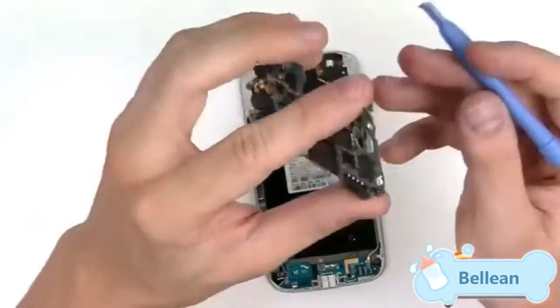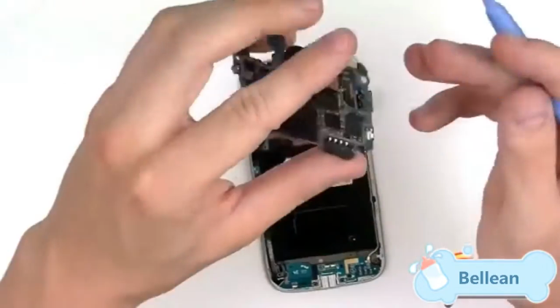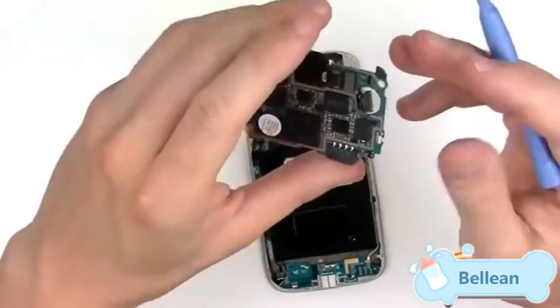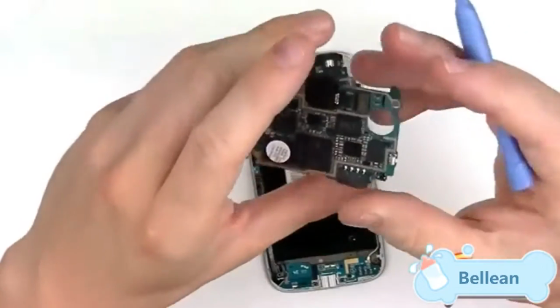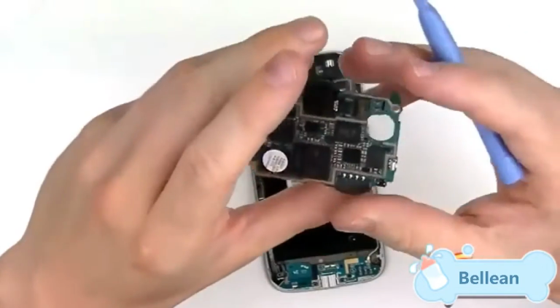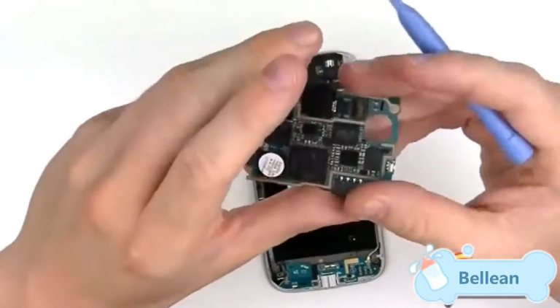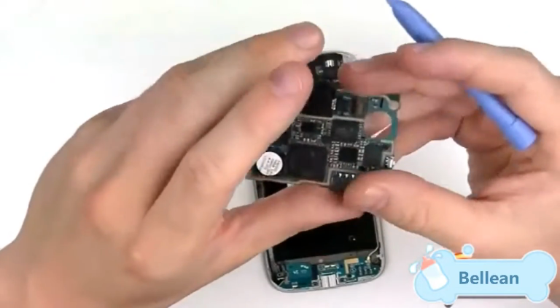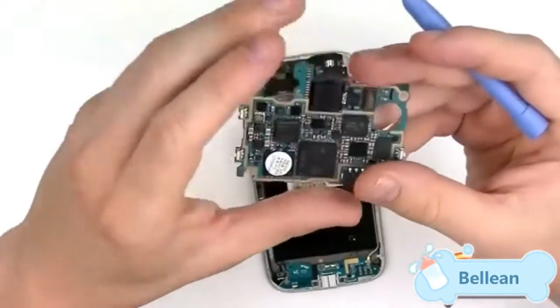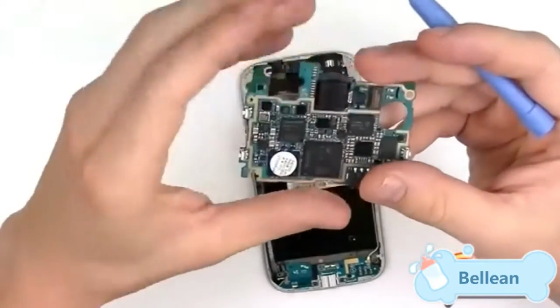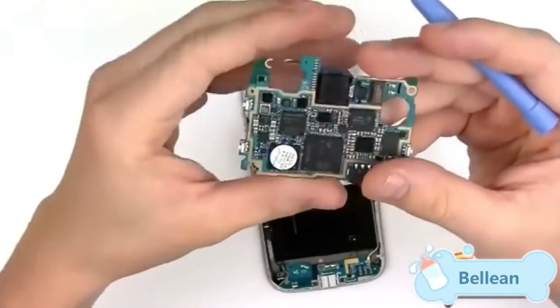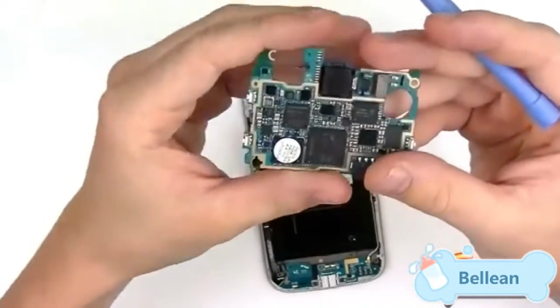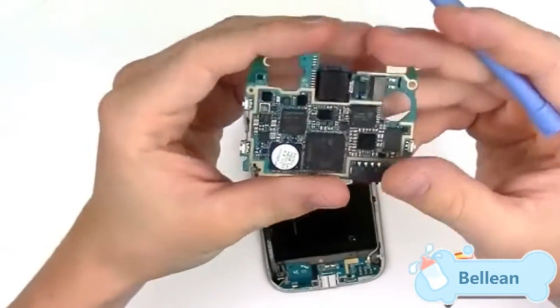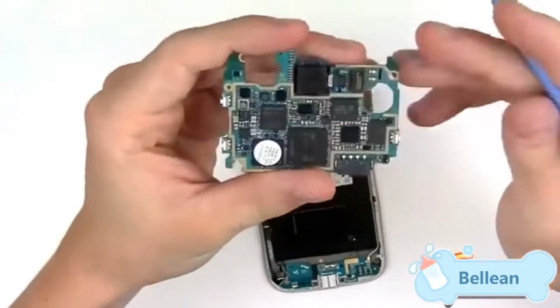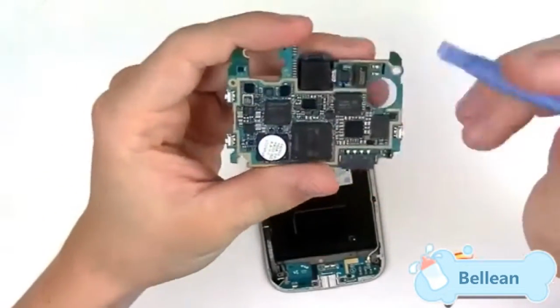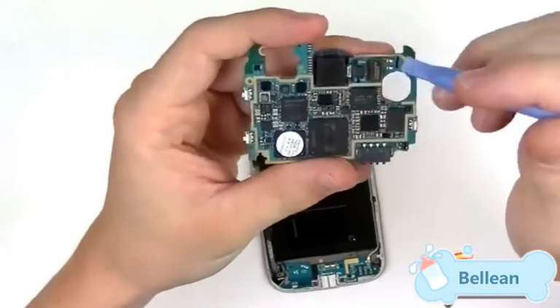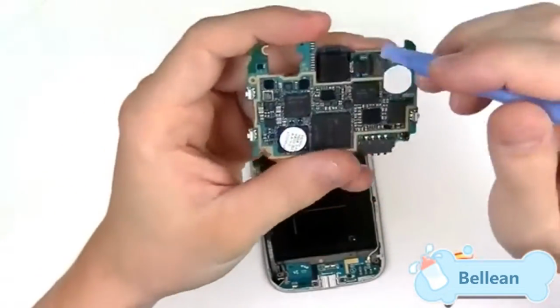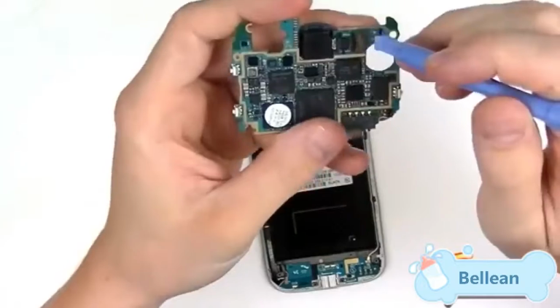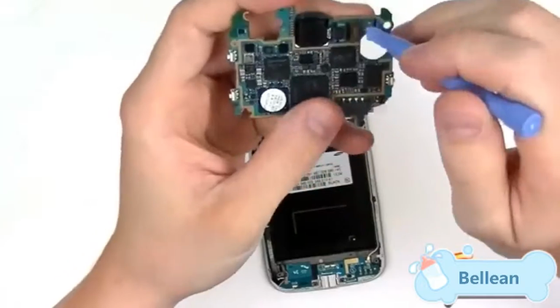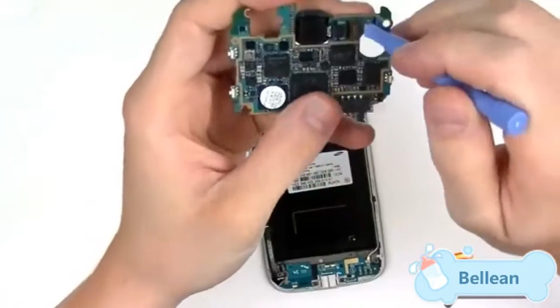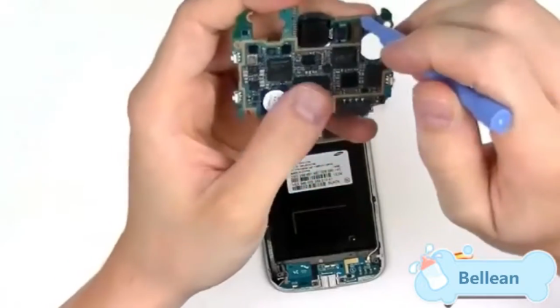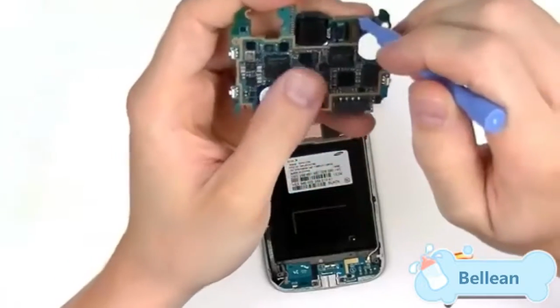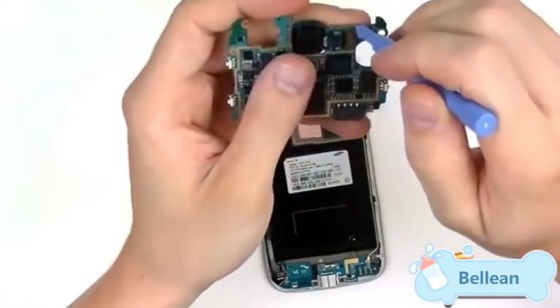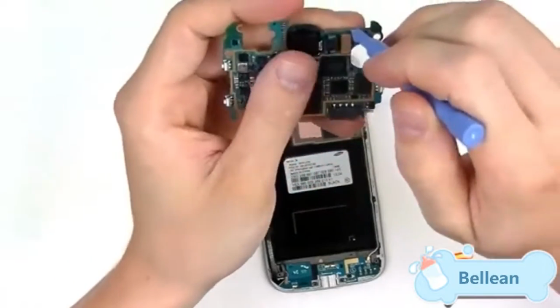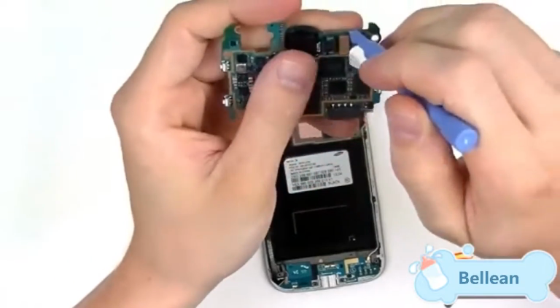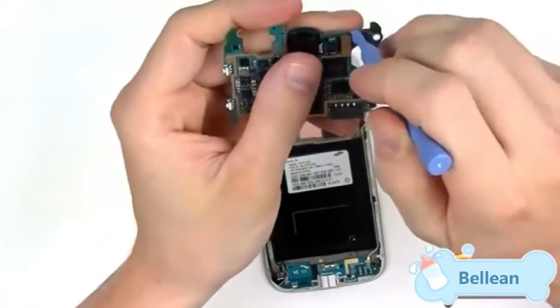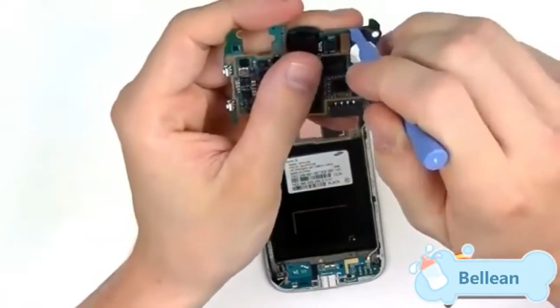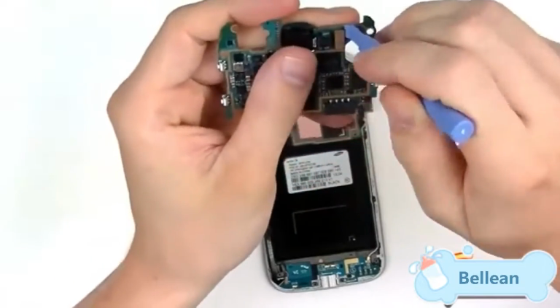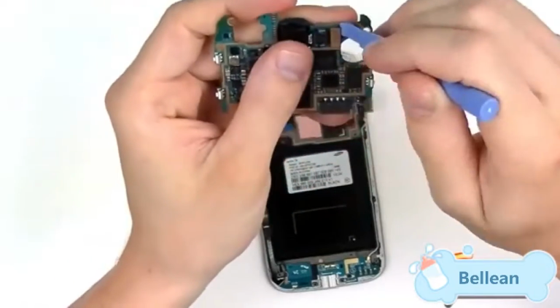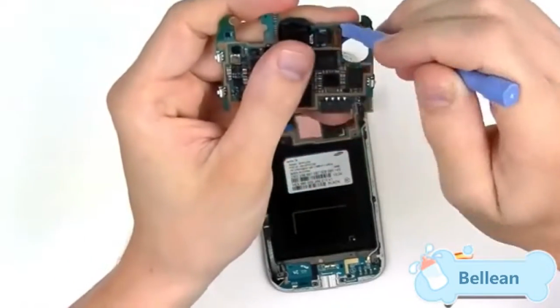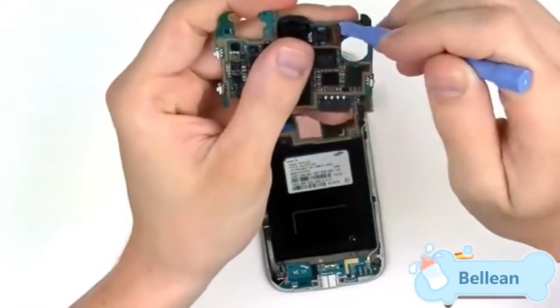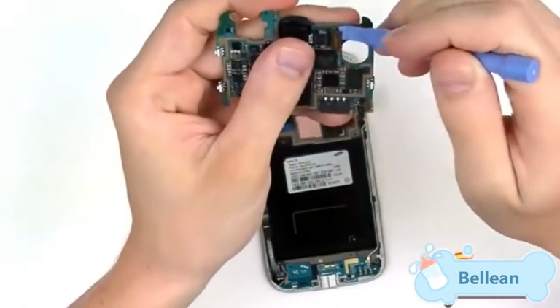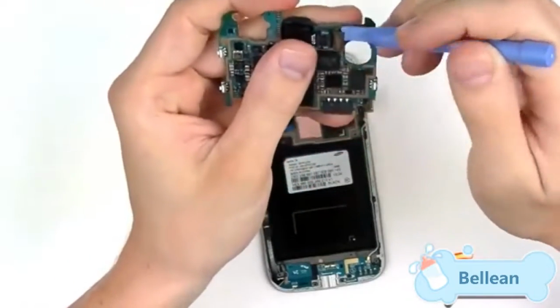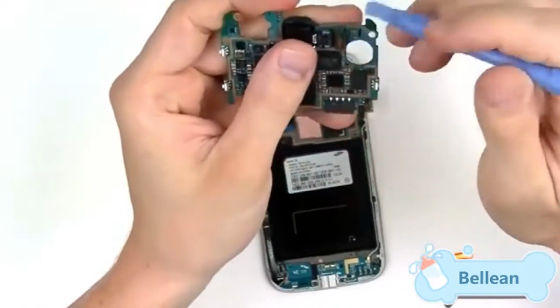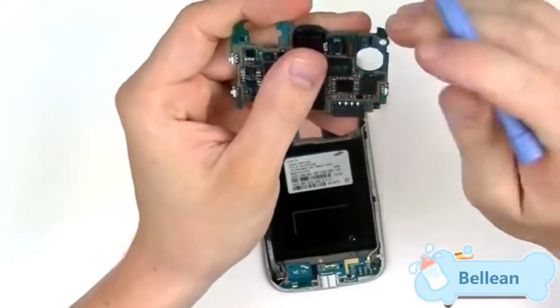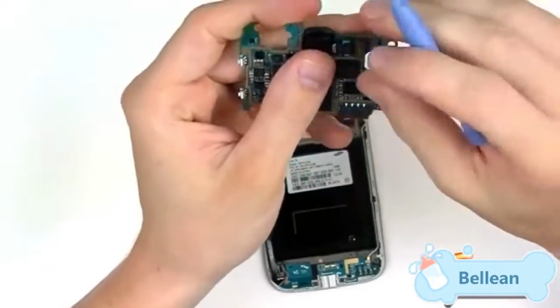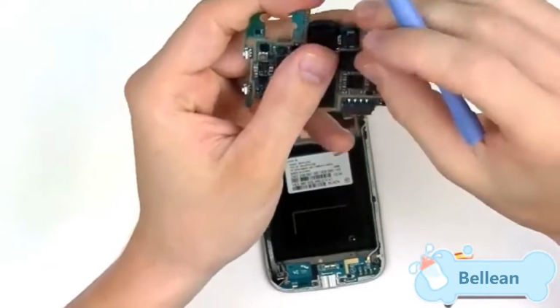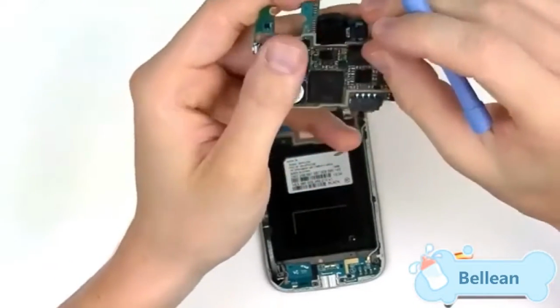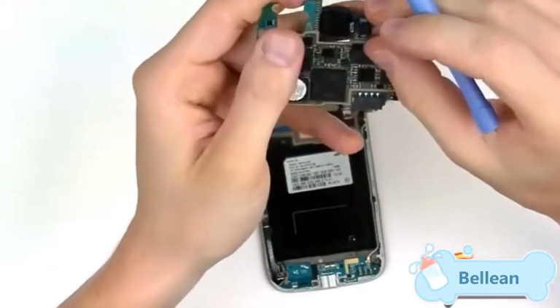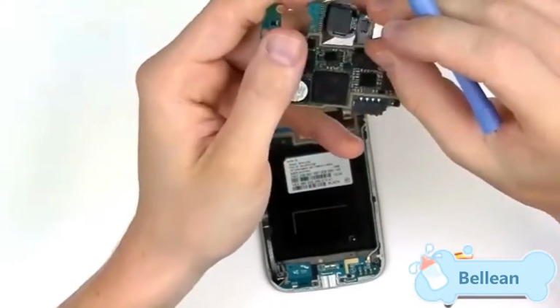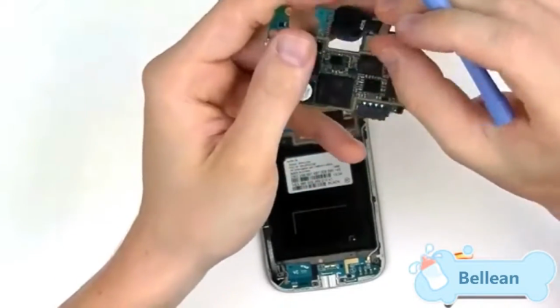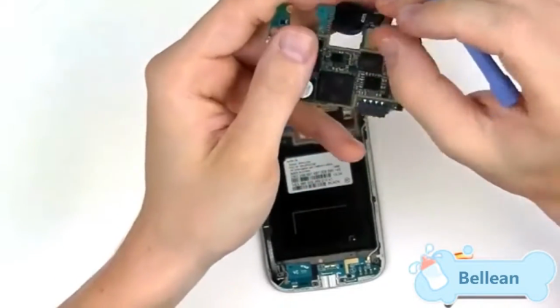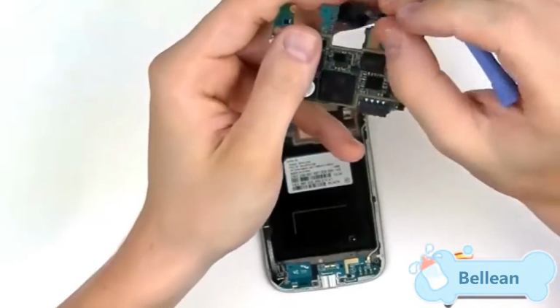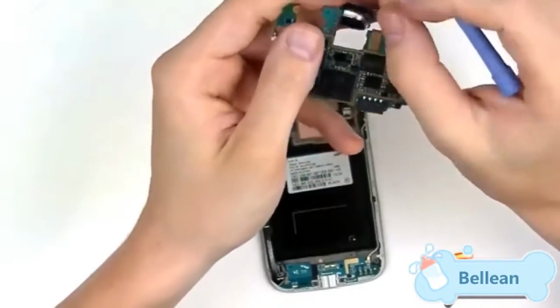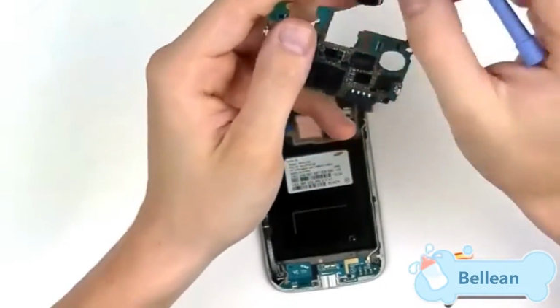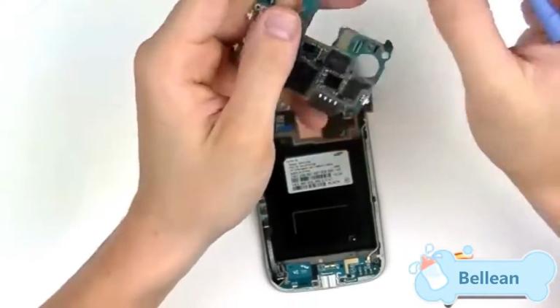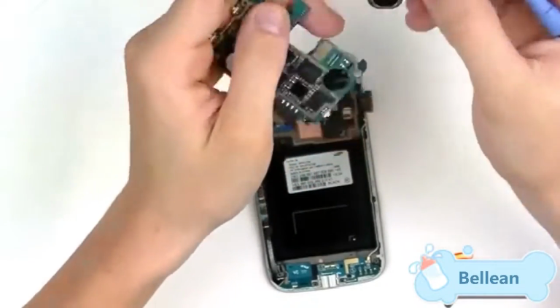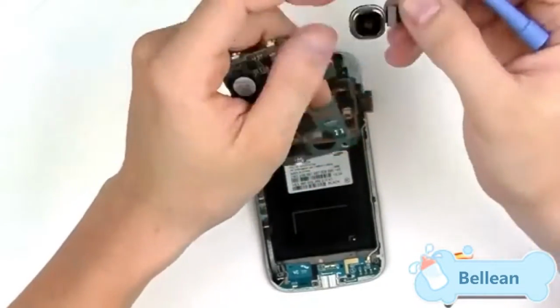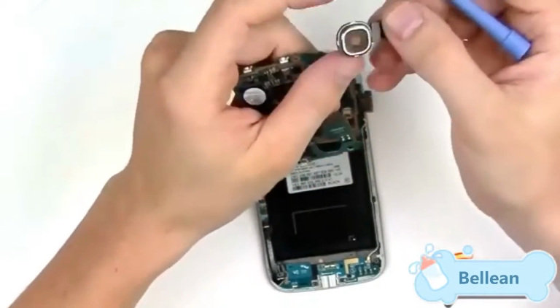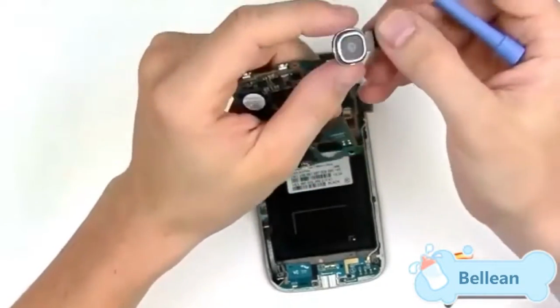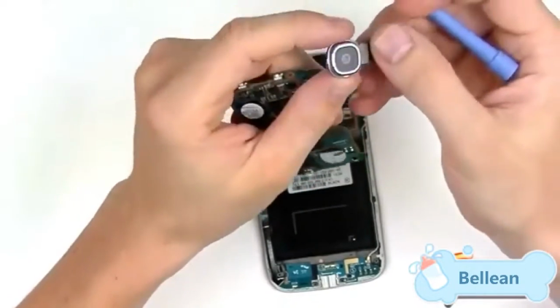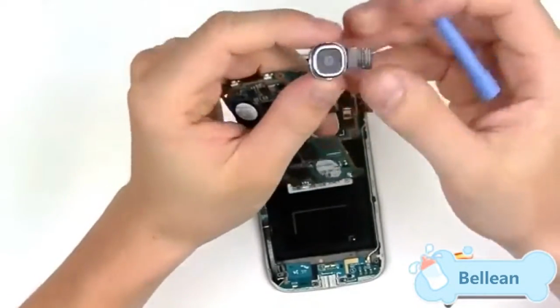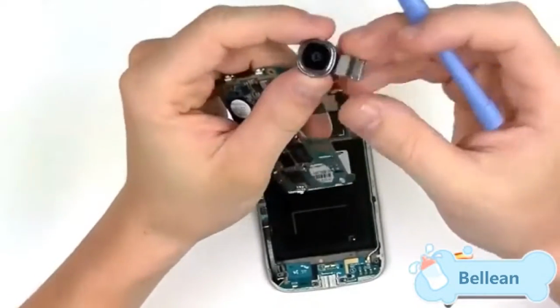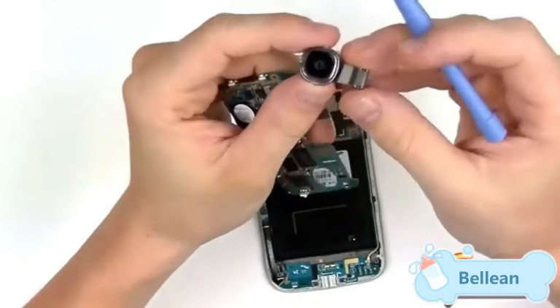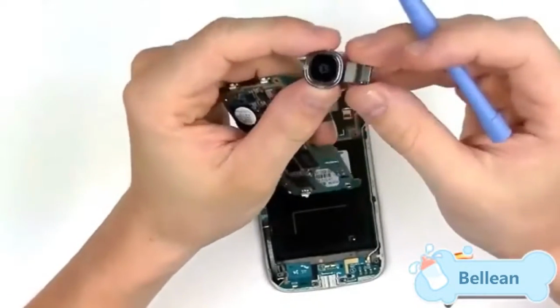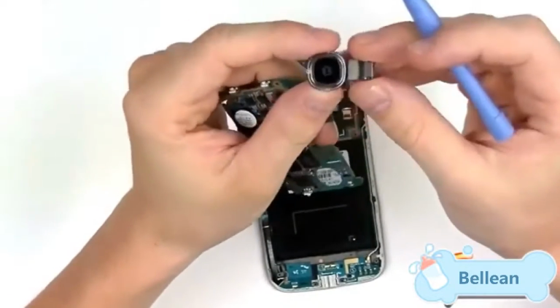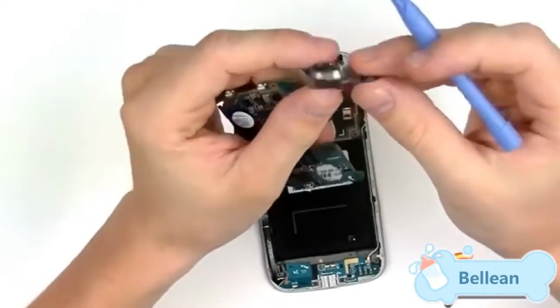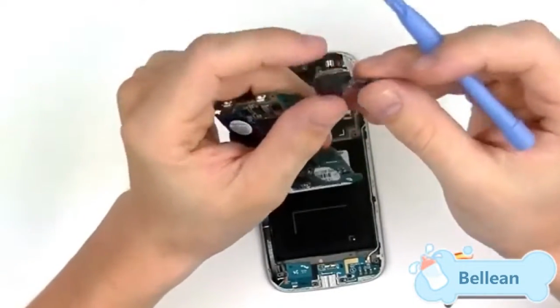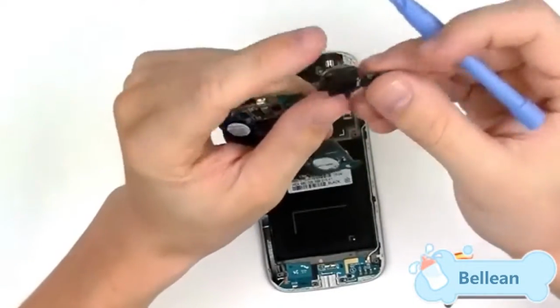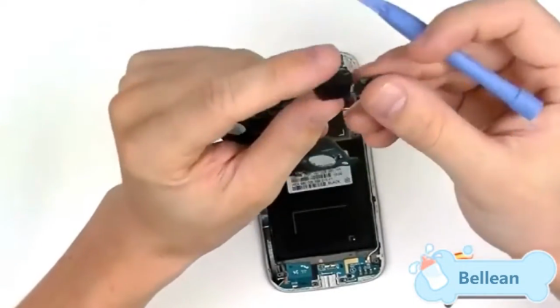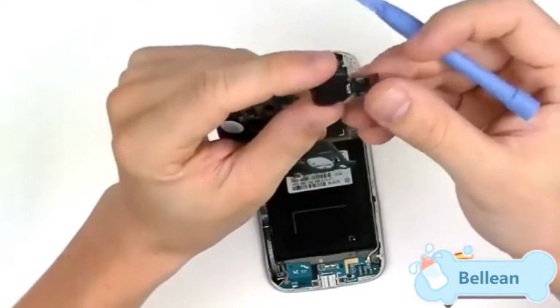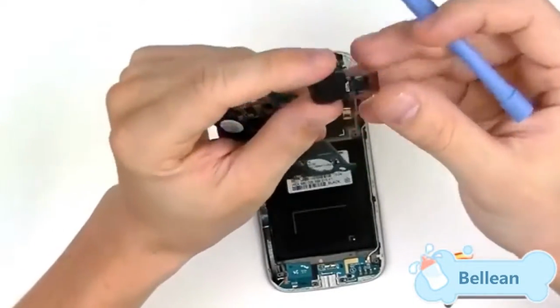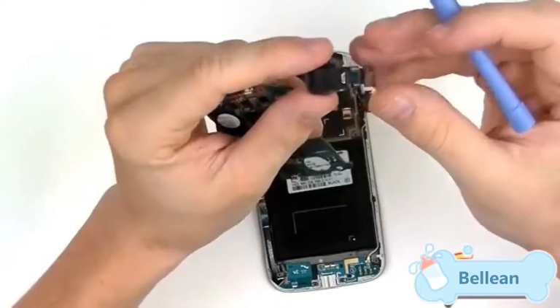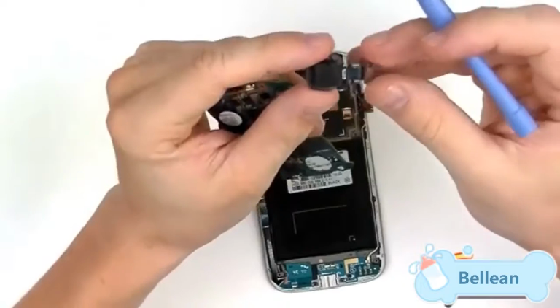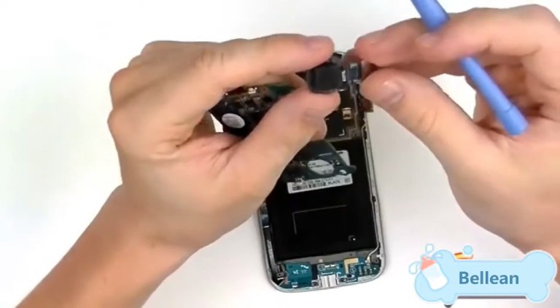Here's a look at the front of the motherboard and the back. To remove the camera, just release this pop connector and the camera slides right out.